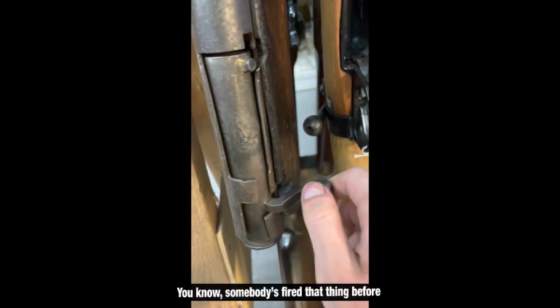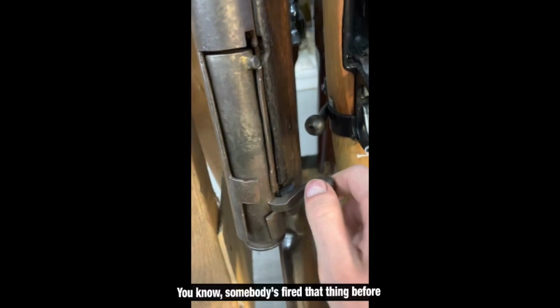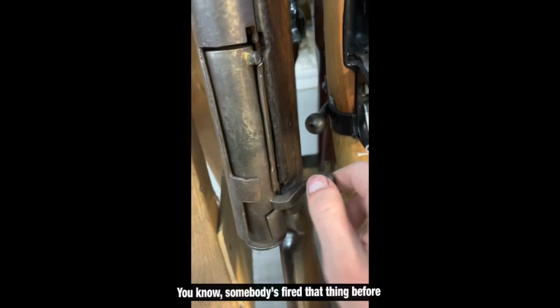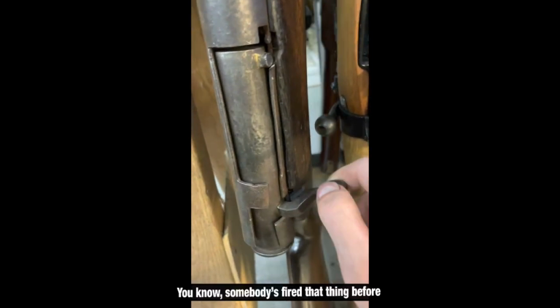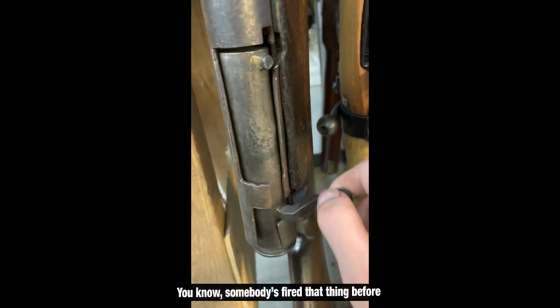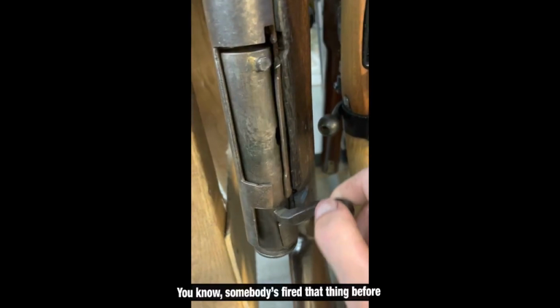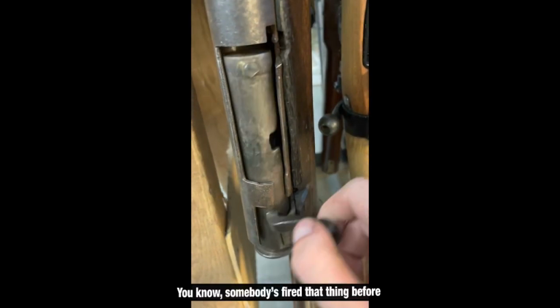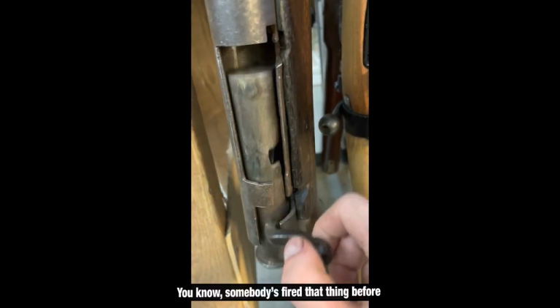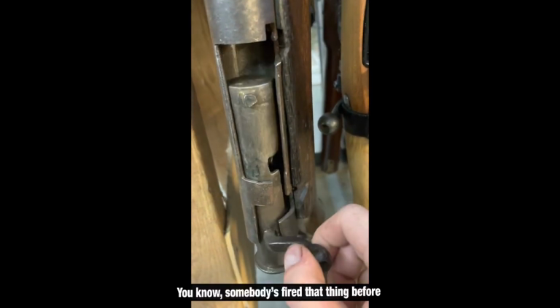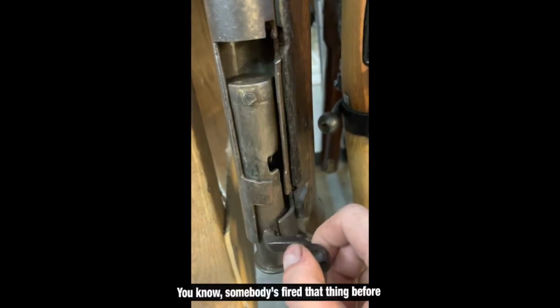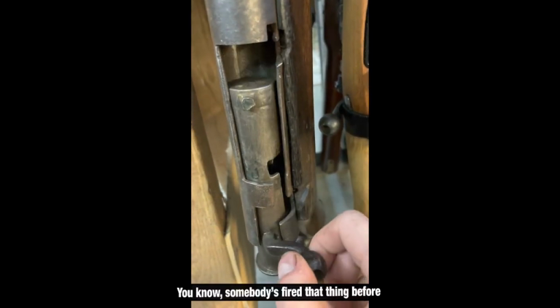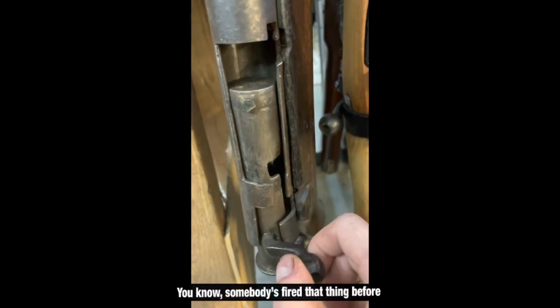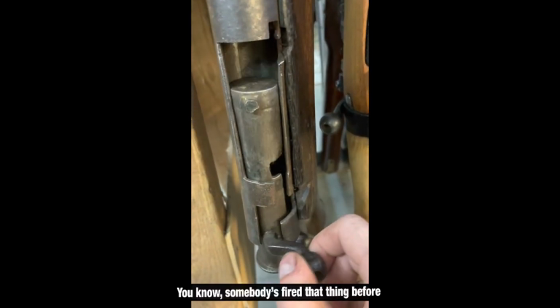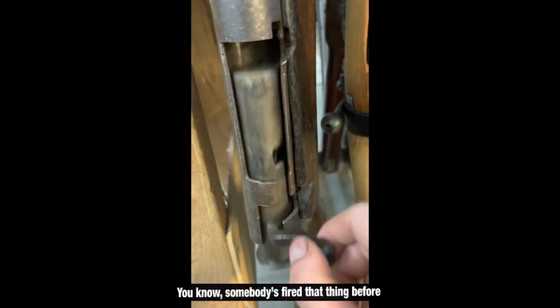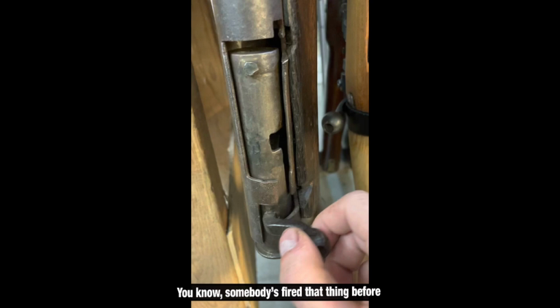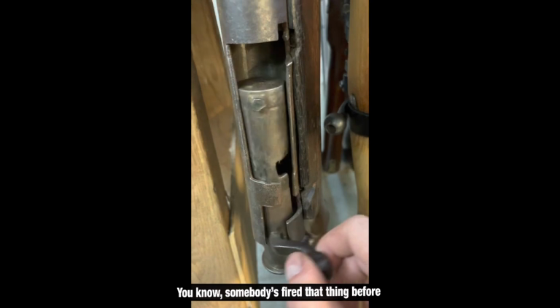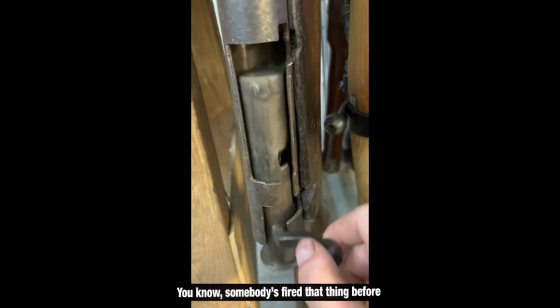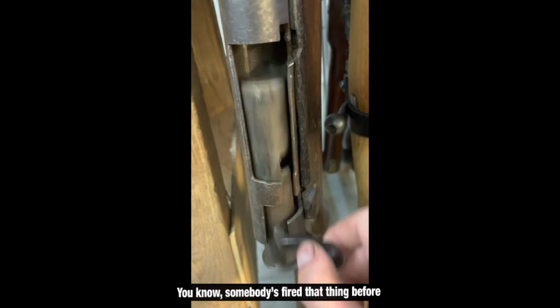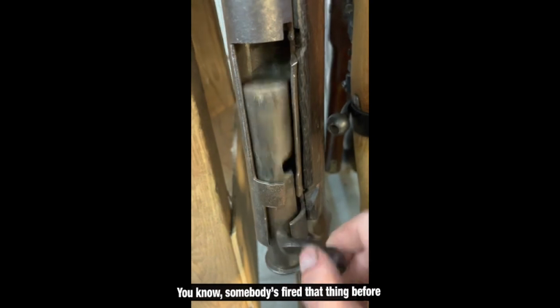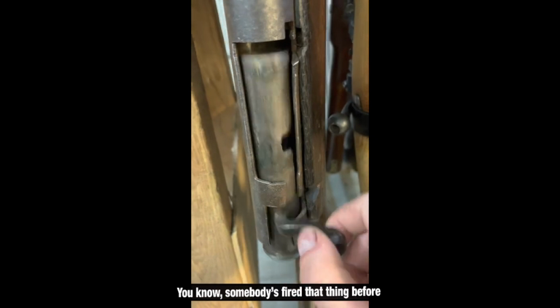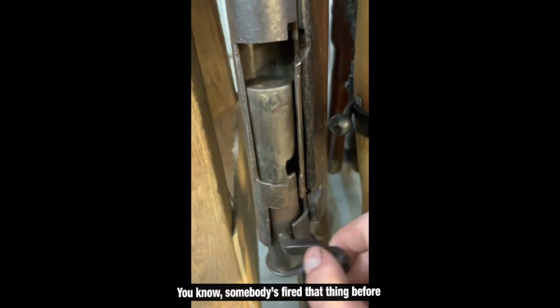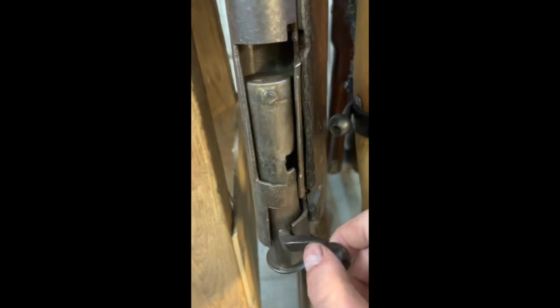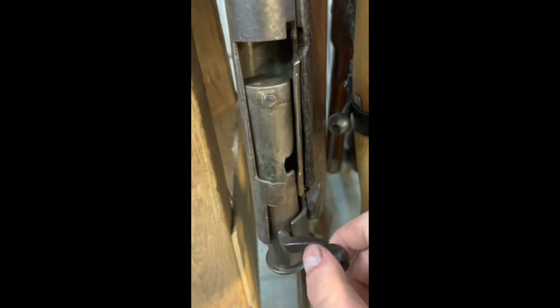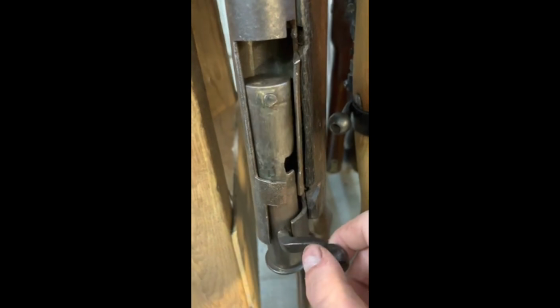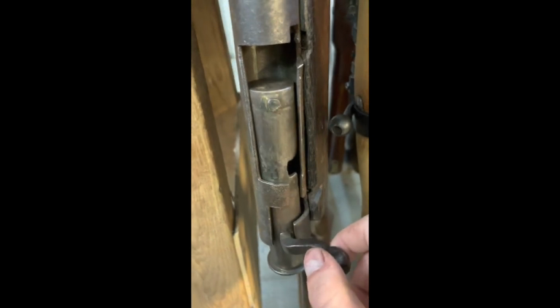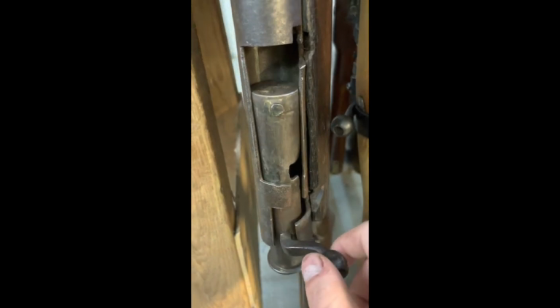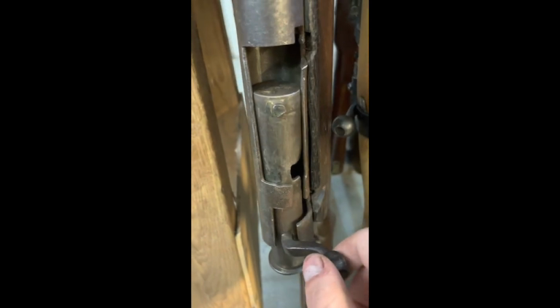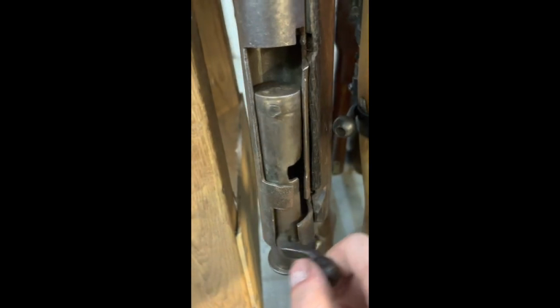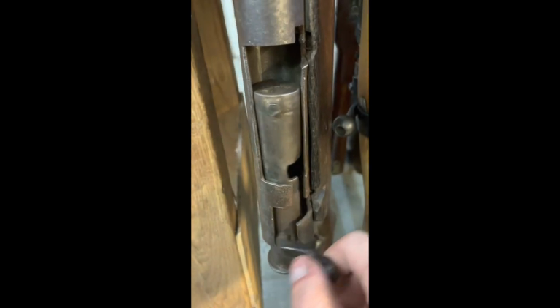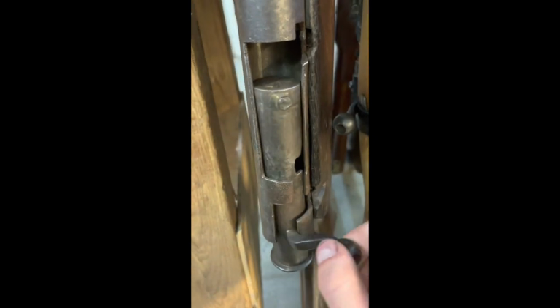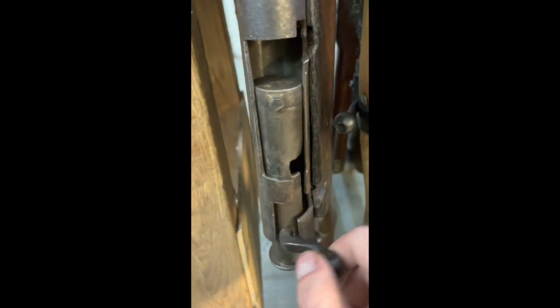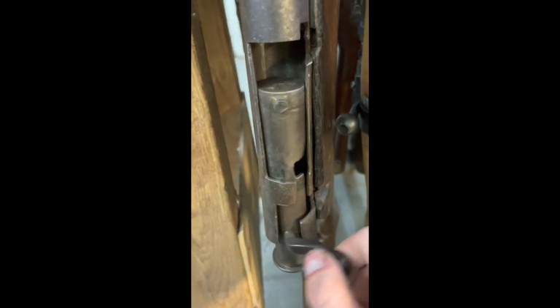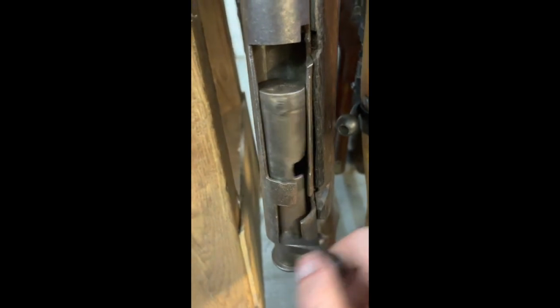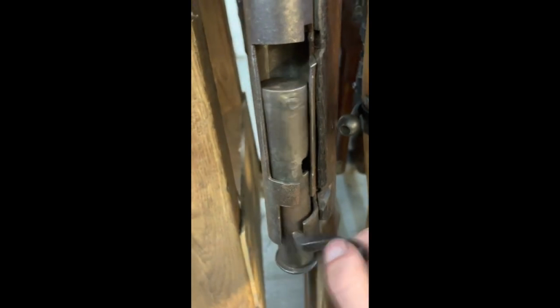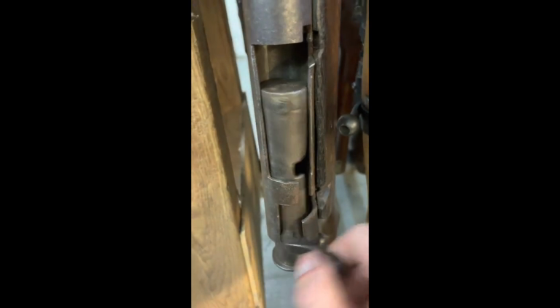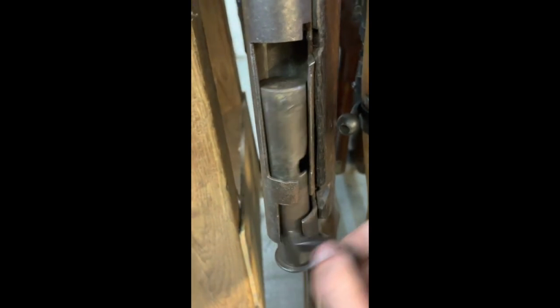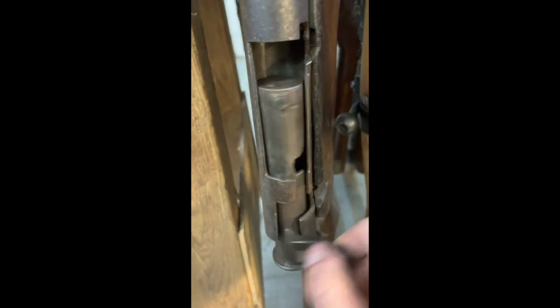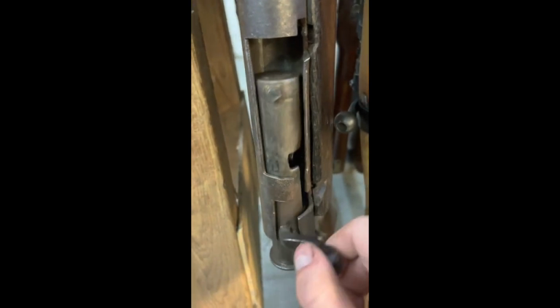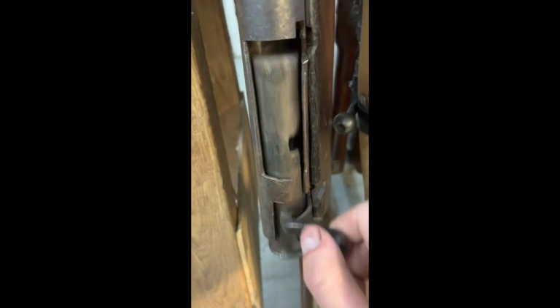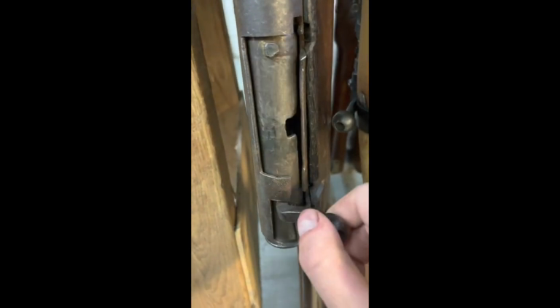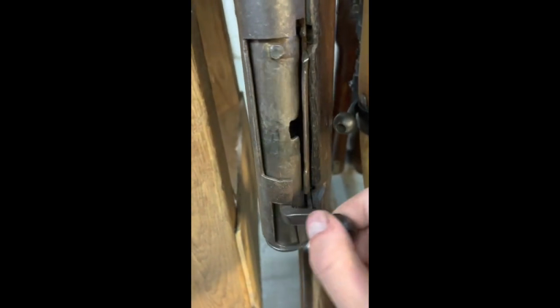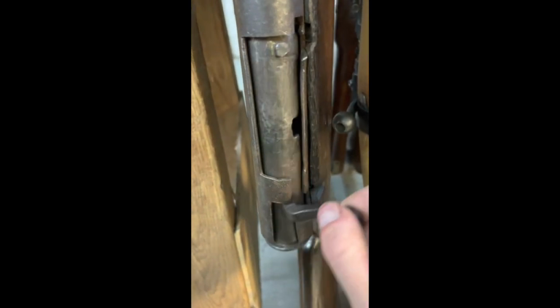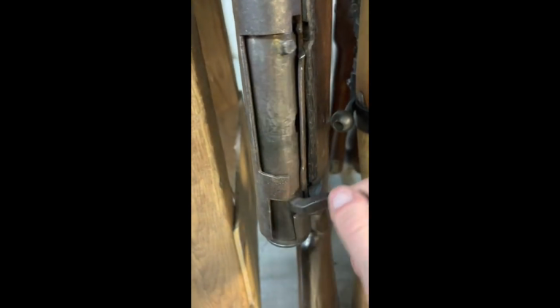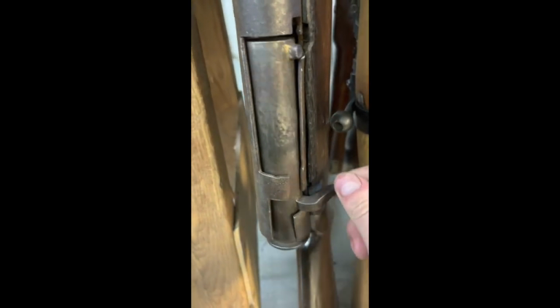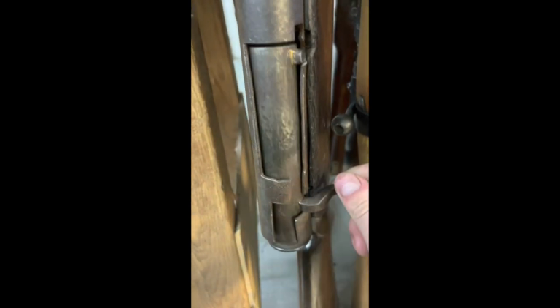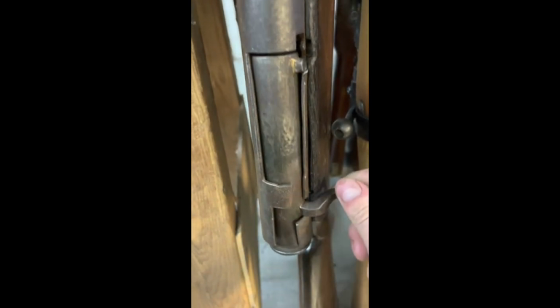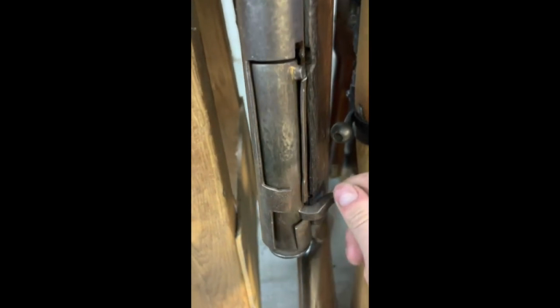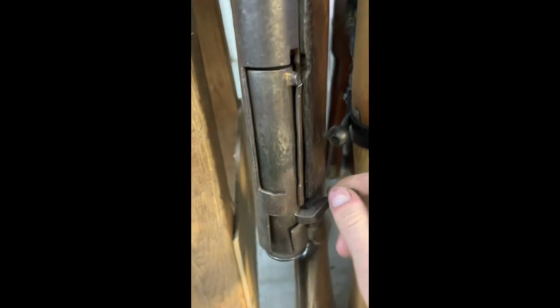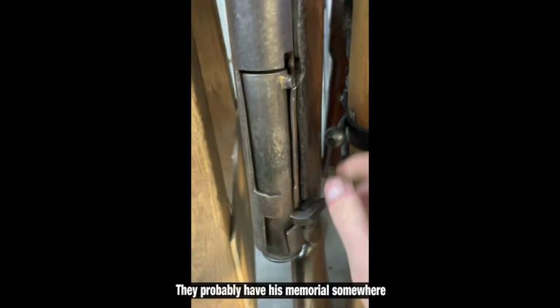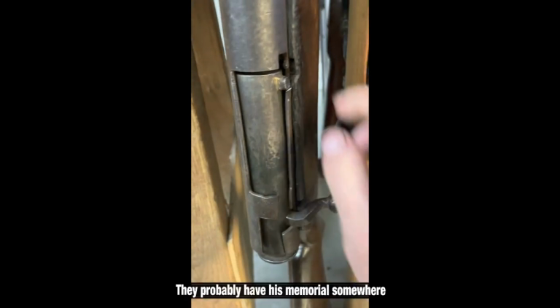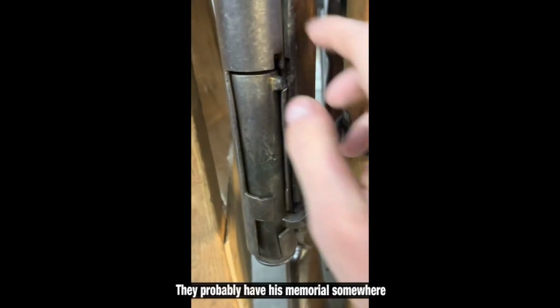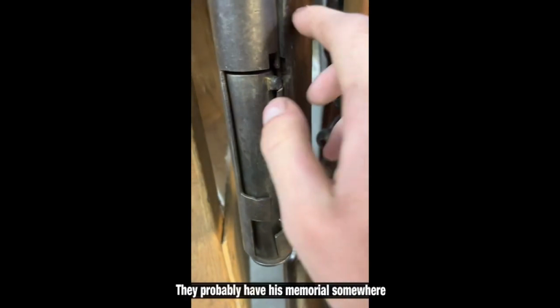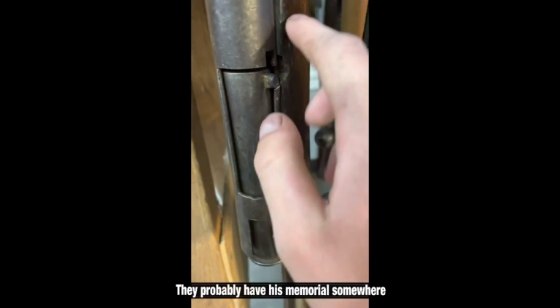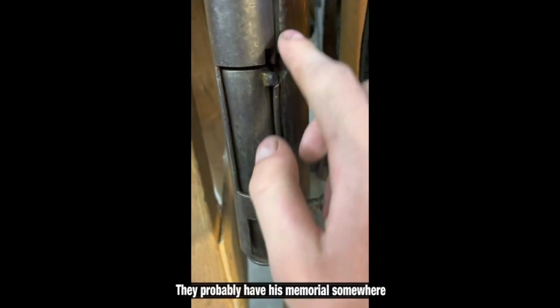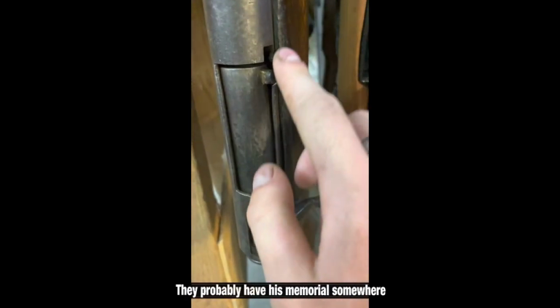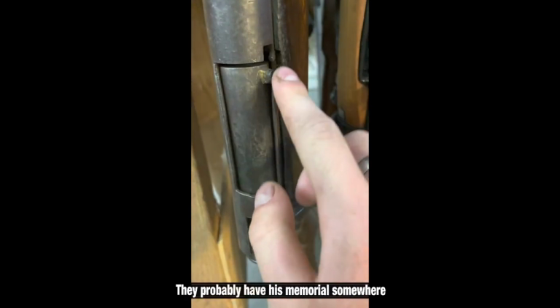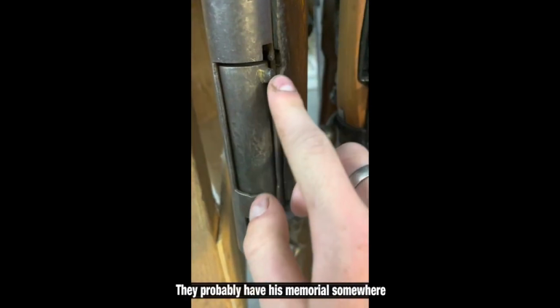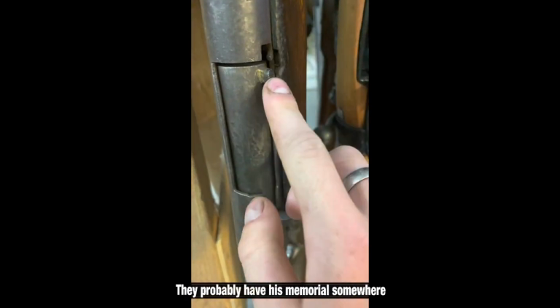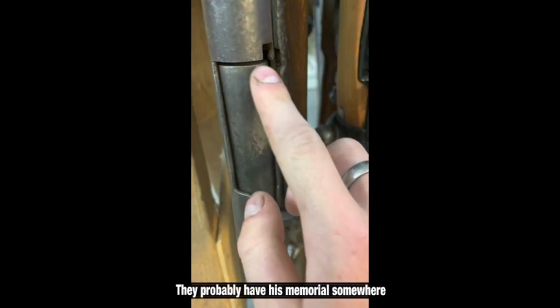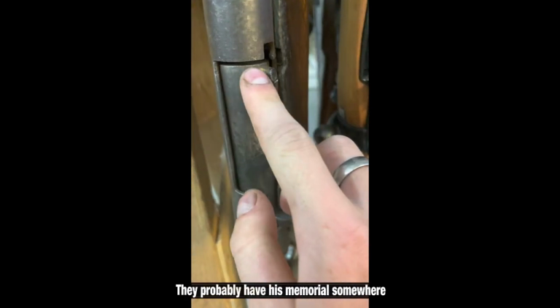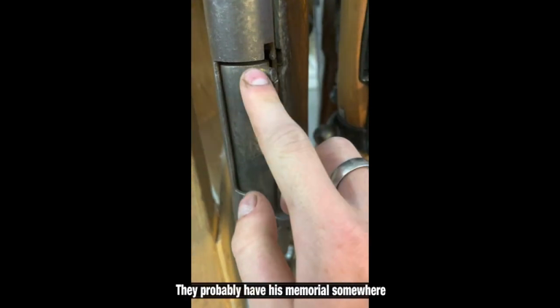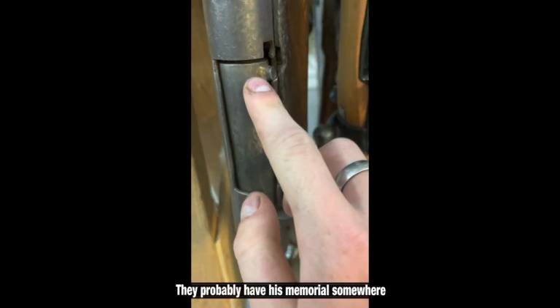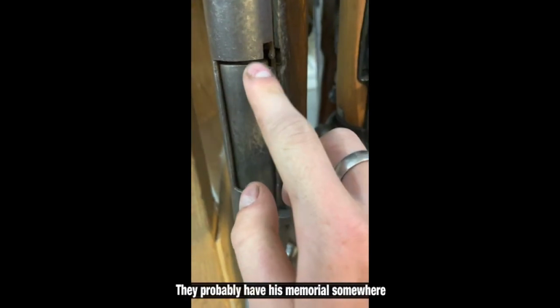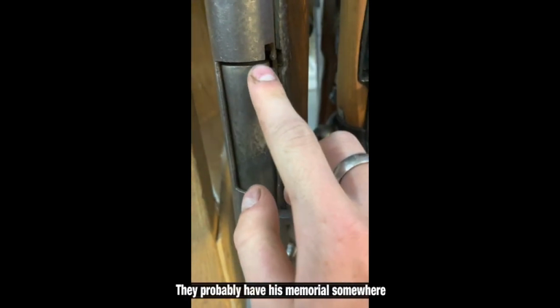Somebody fired that gun. Well, yeah. Probably had his memorial somewhere.